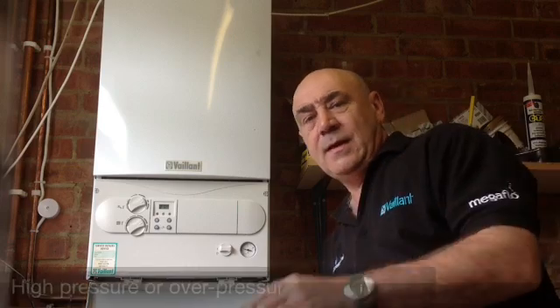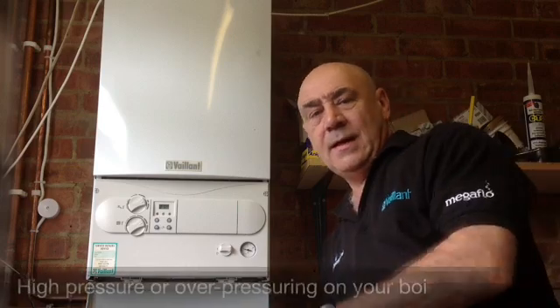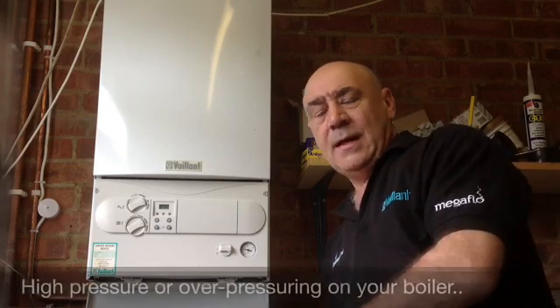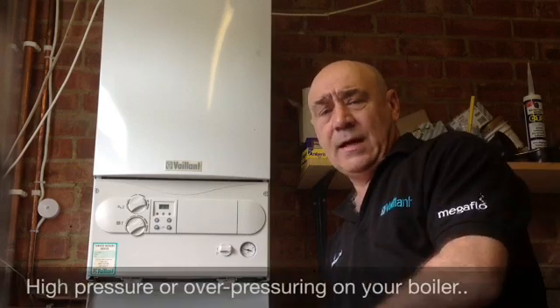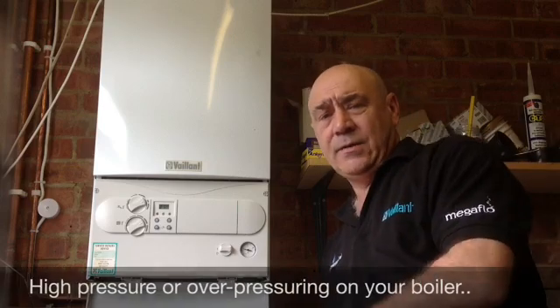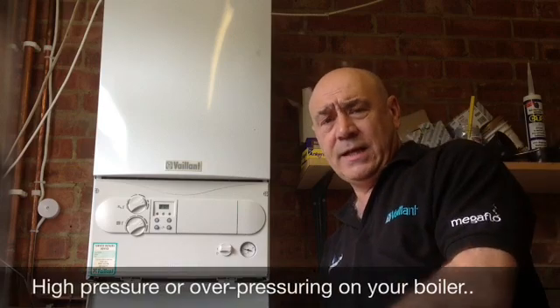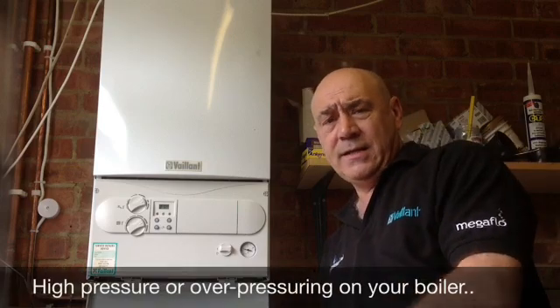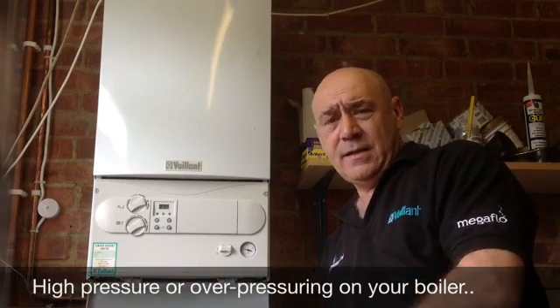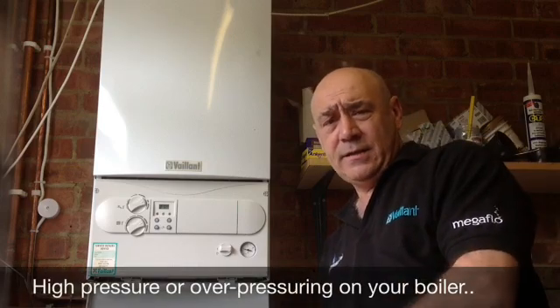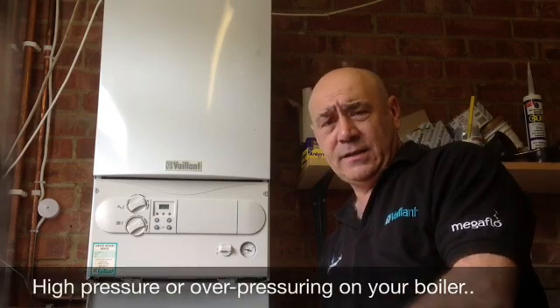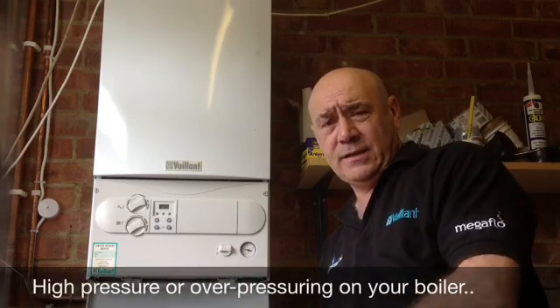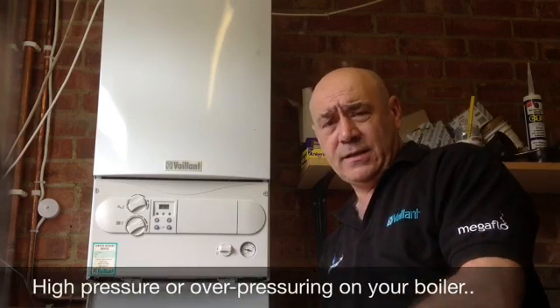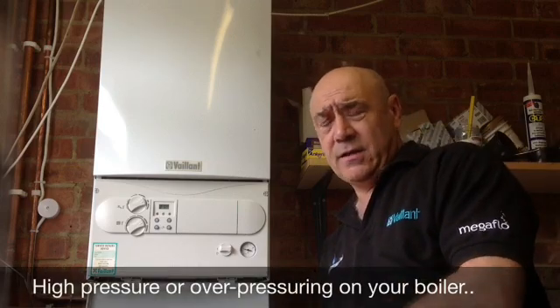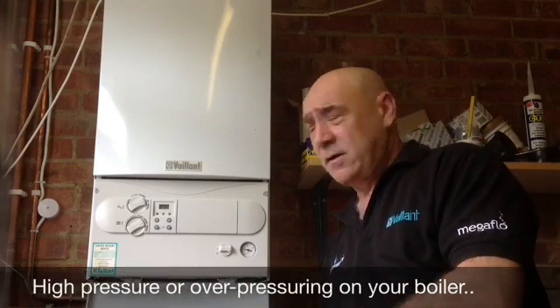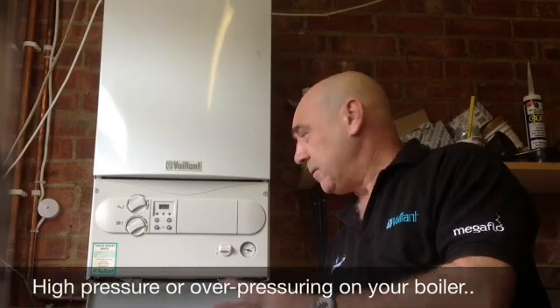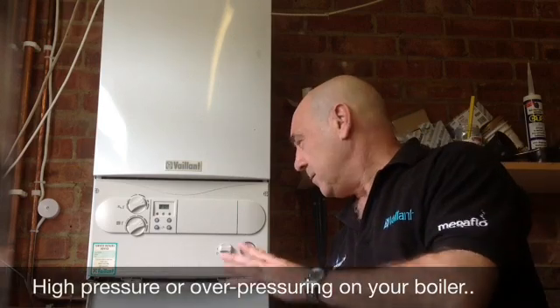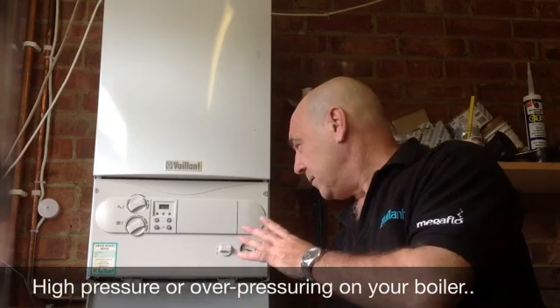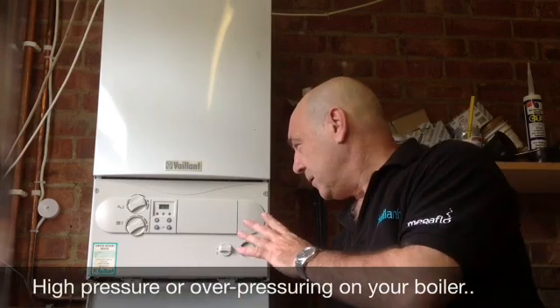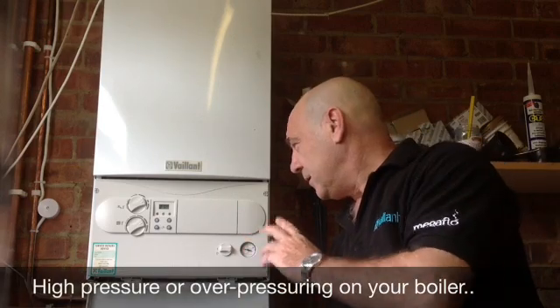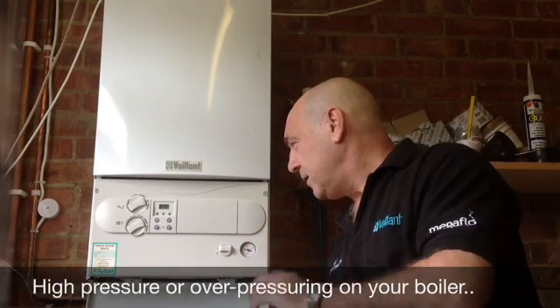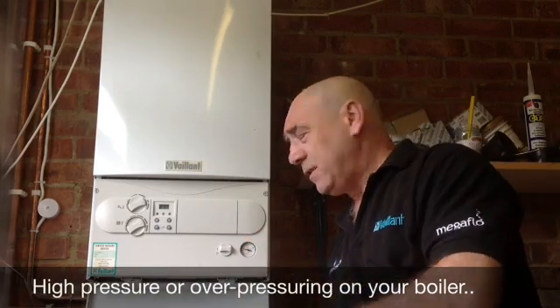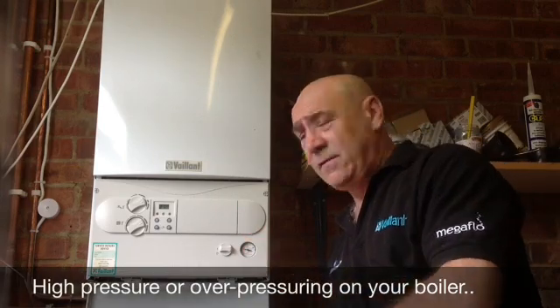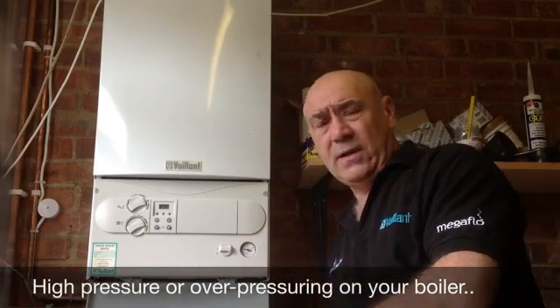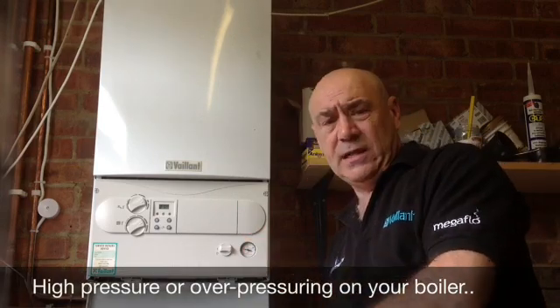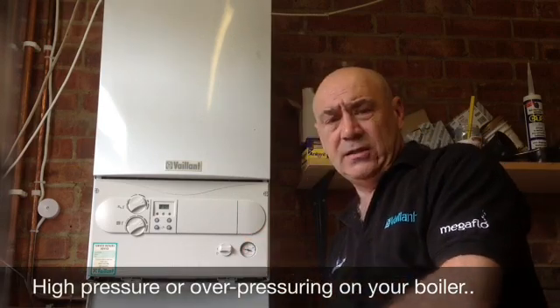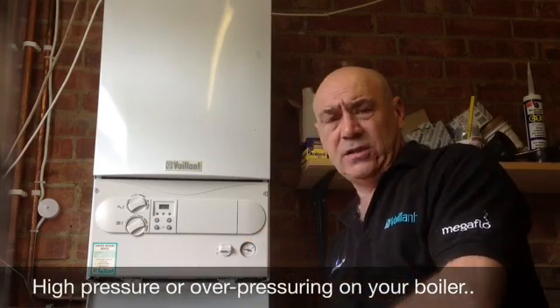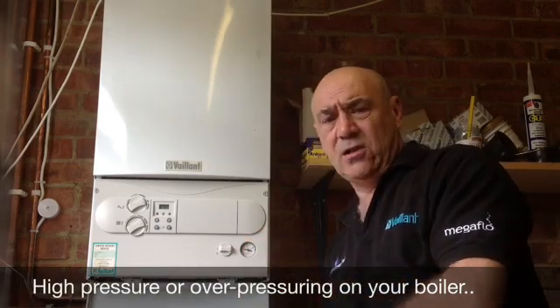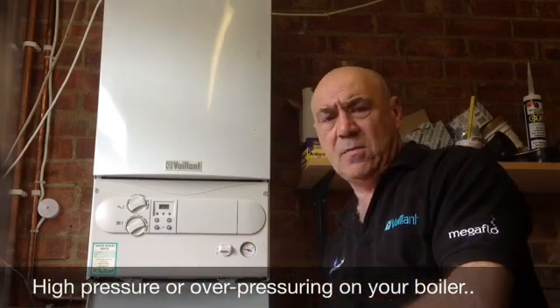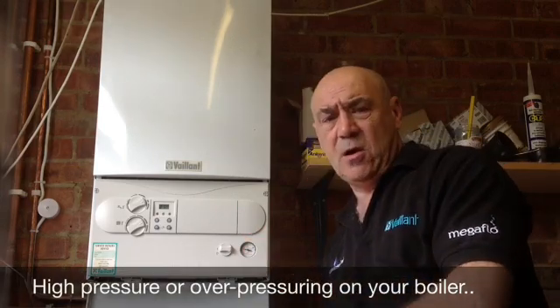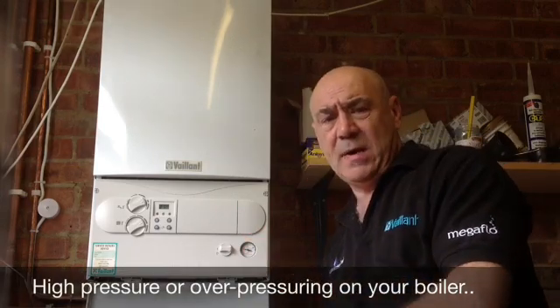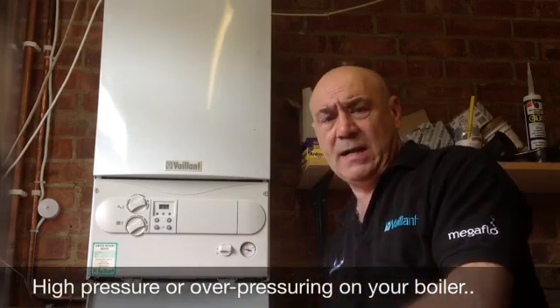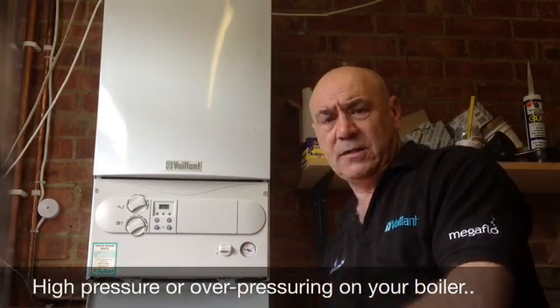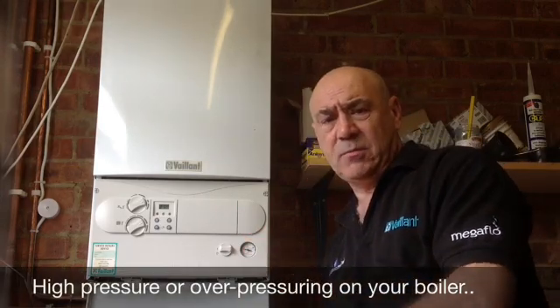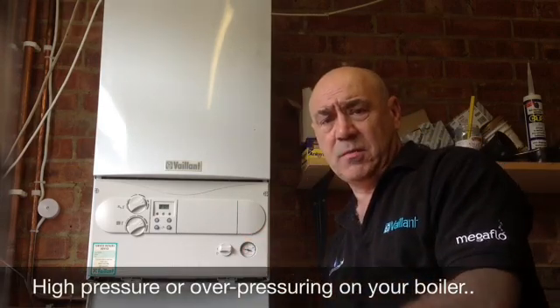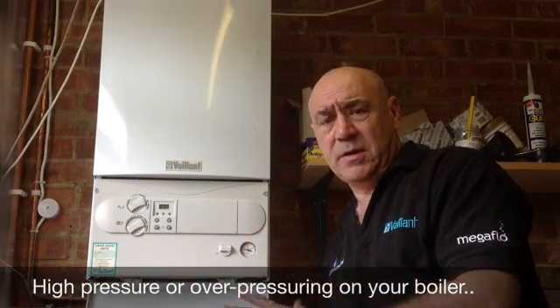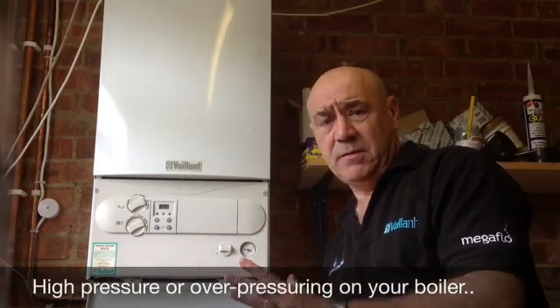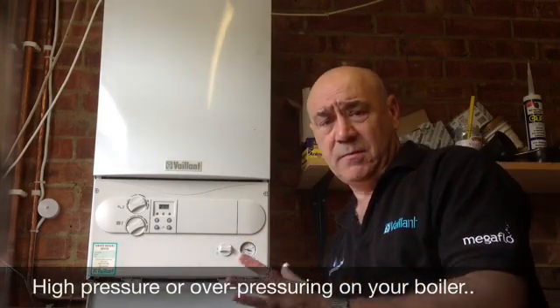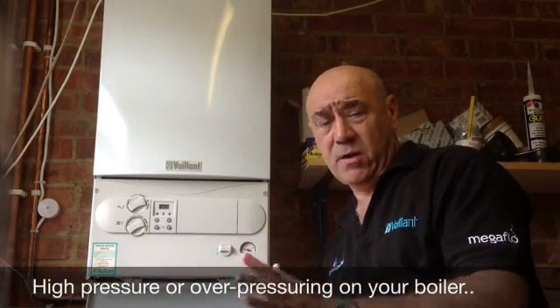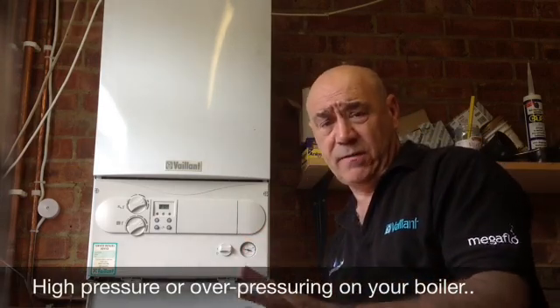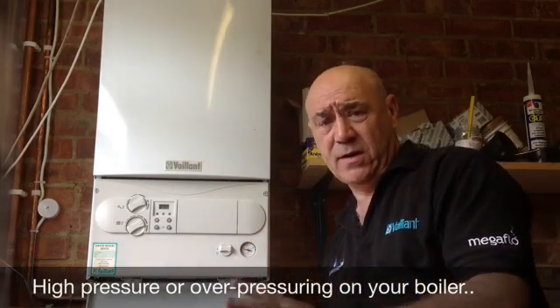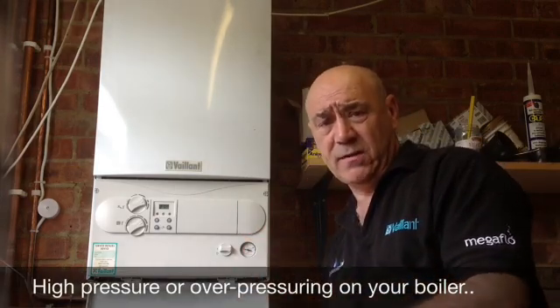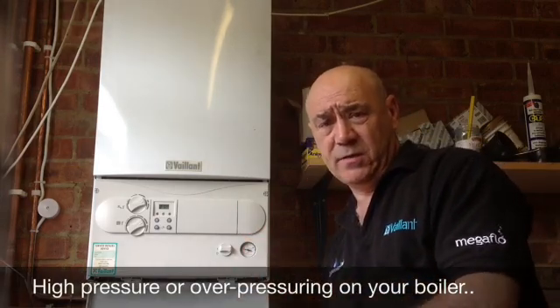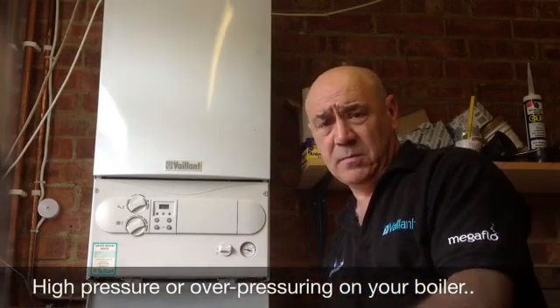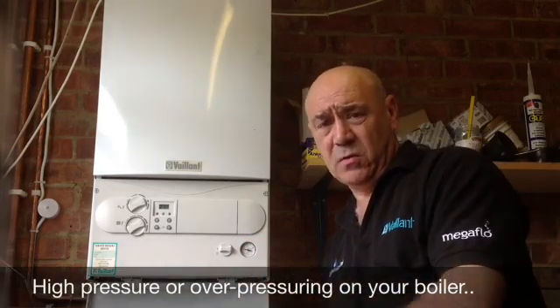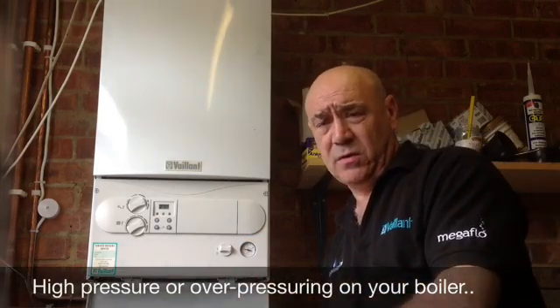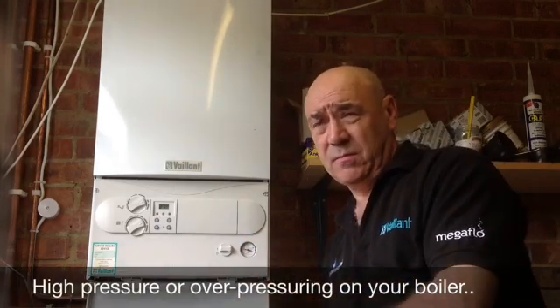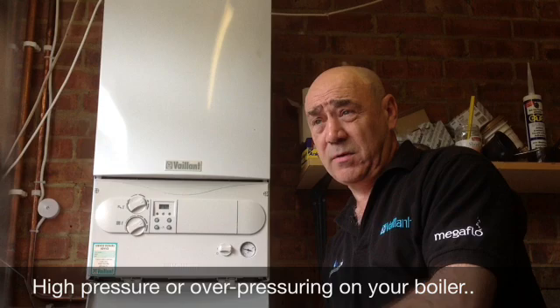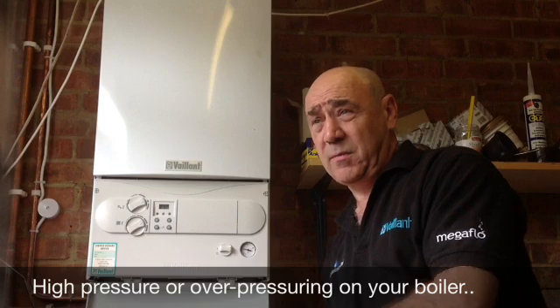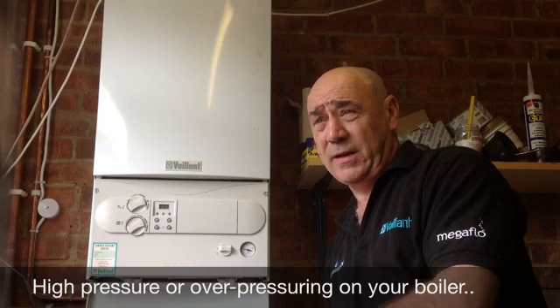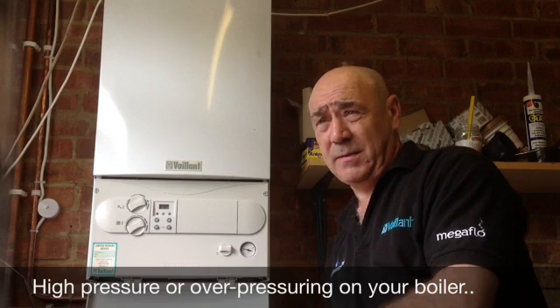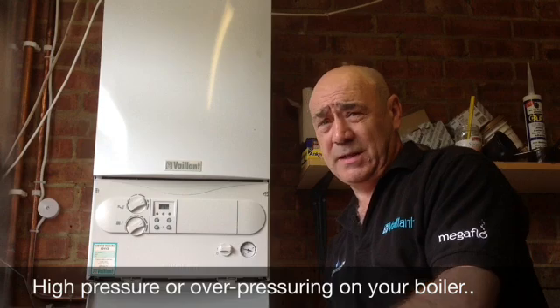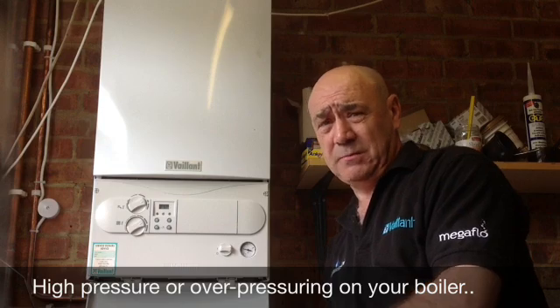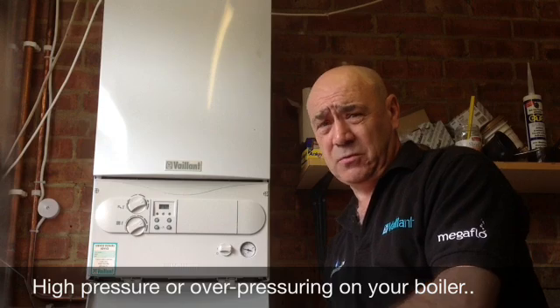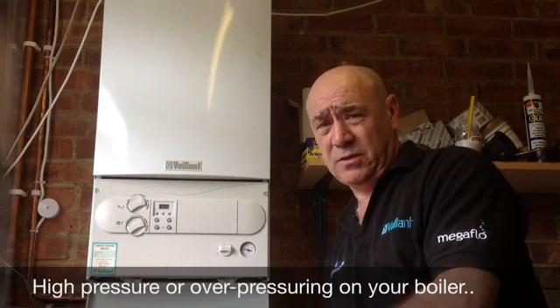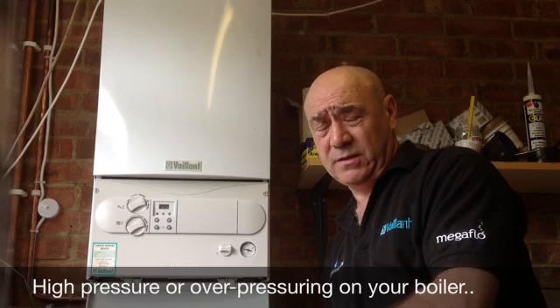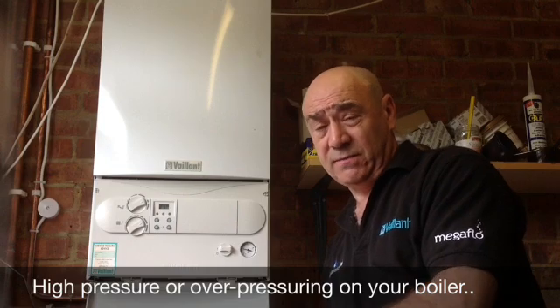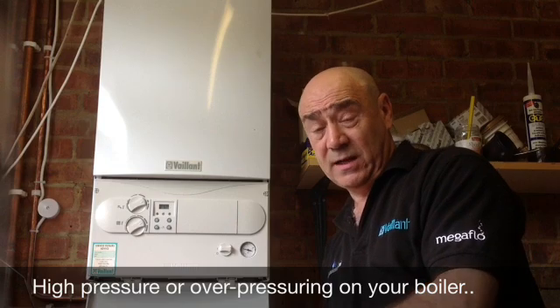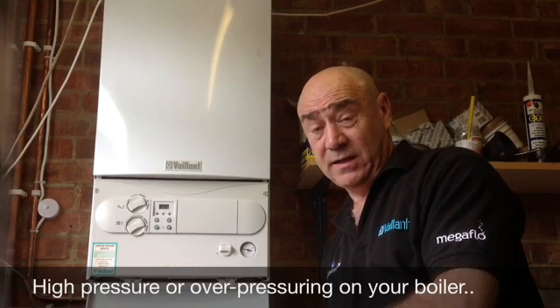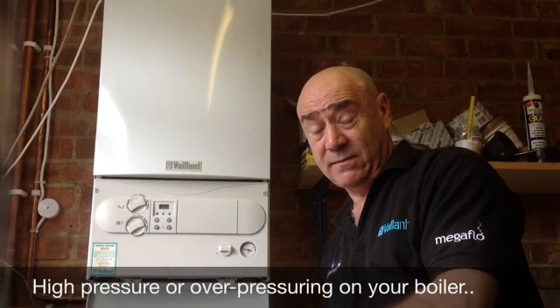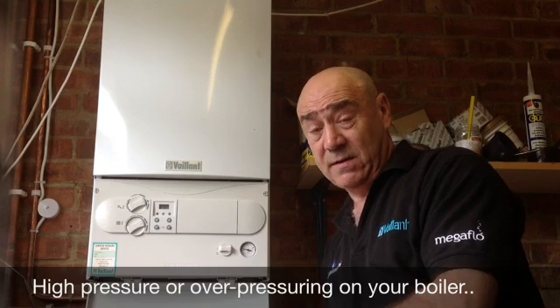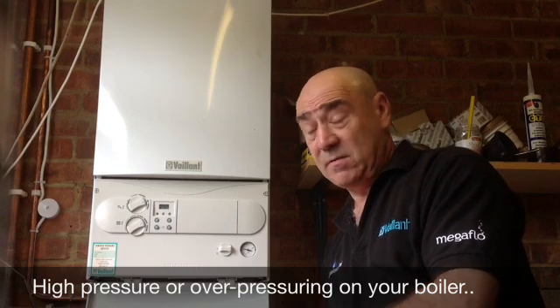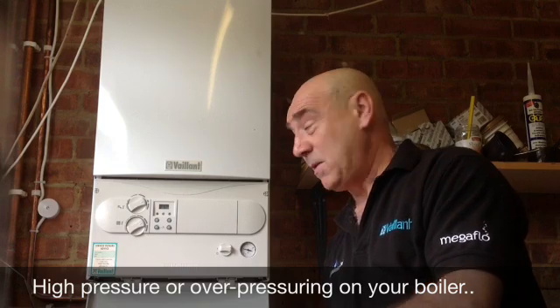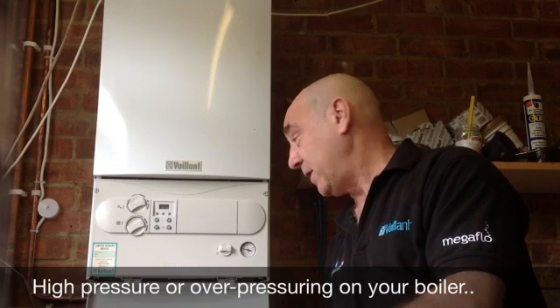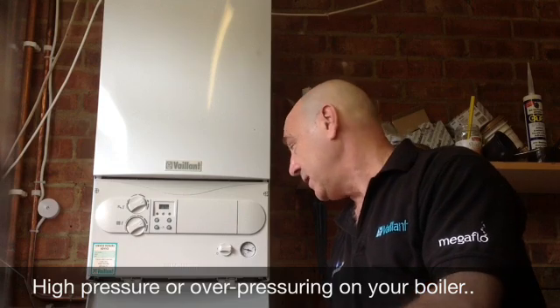Hello again. This is the Vaillant Turbo Max, probably my favourite boiler and probably one of the best boilers that Vaillant have ever made.